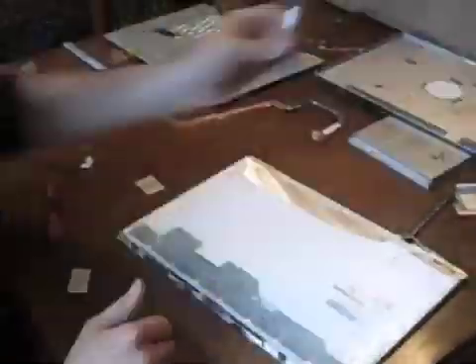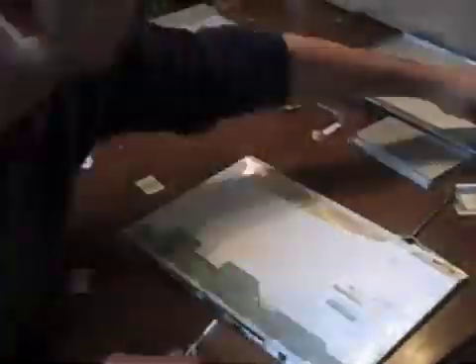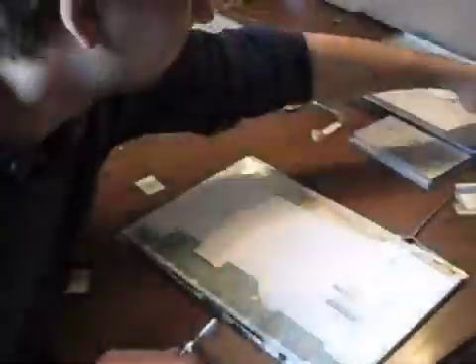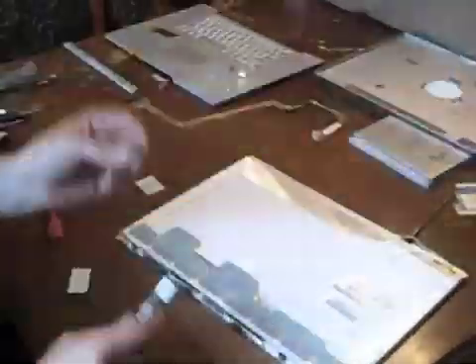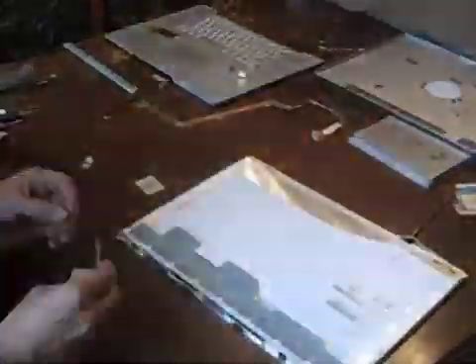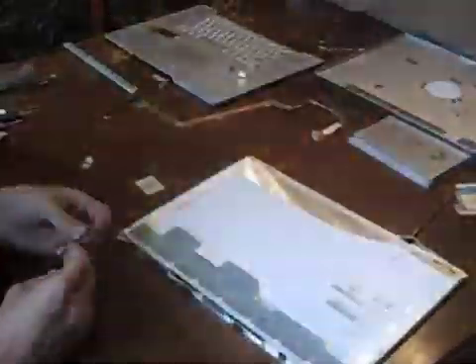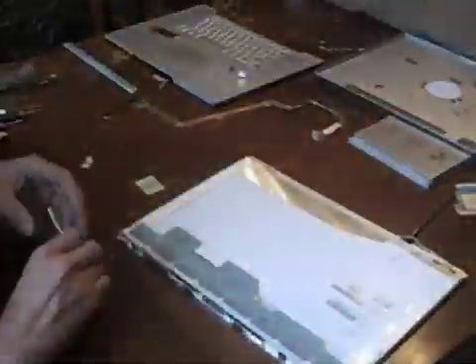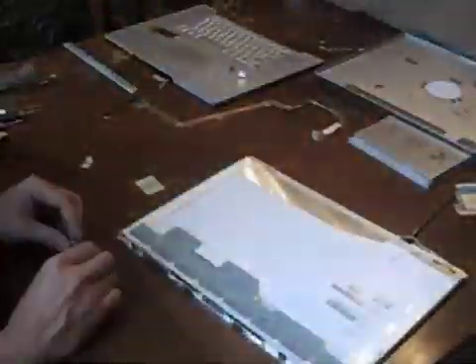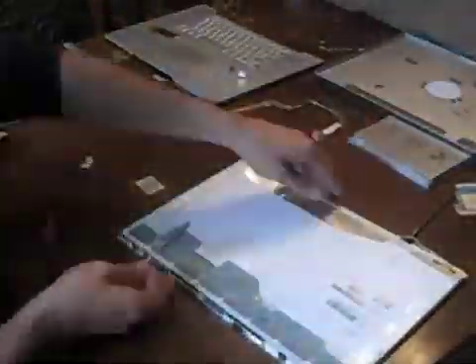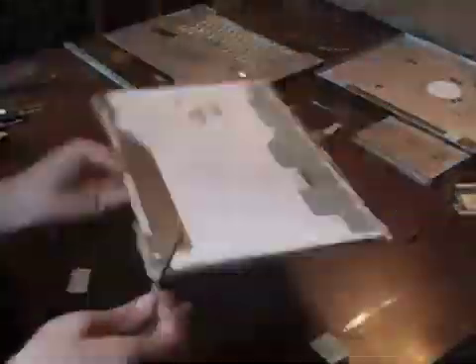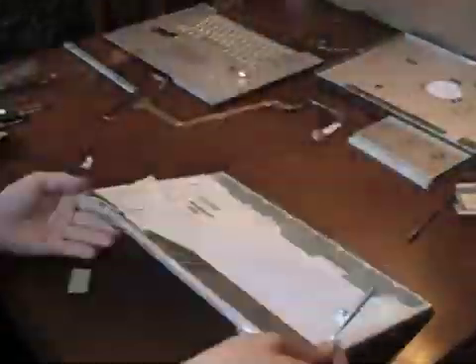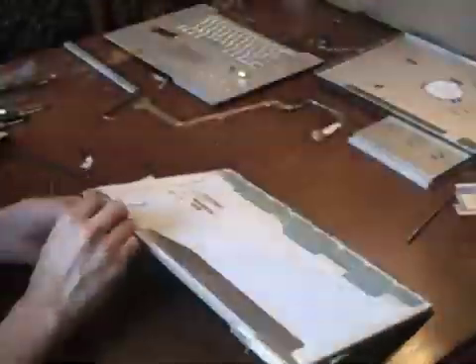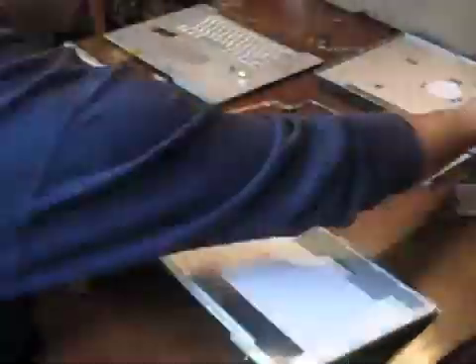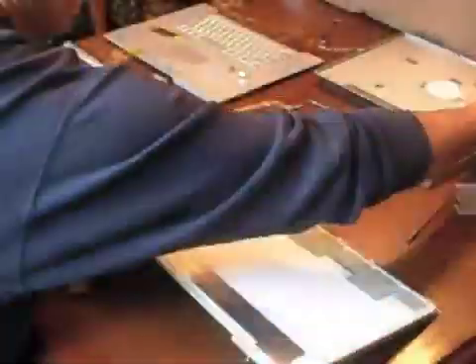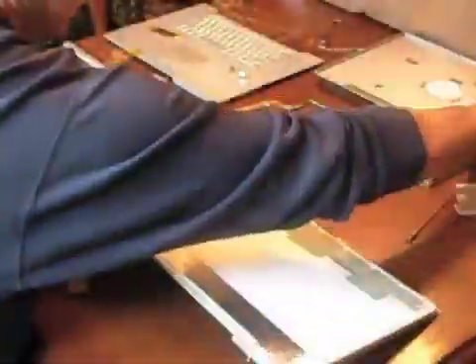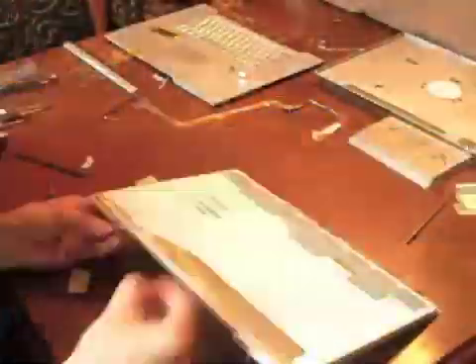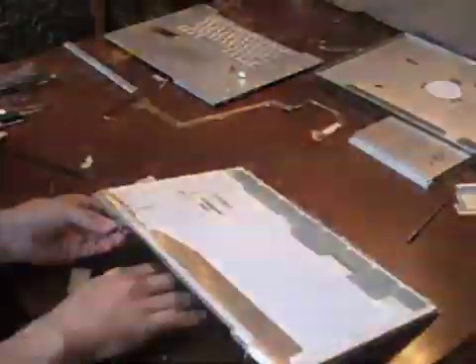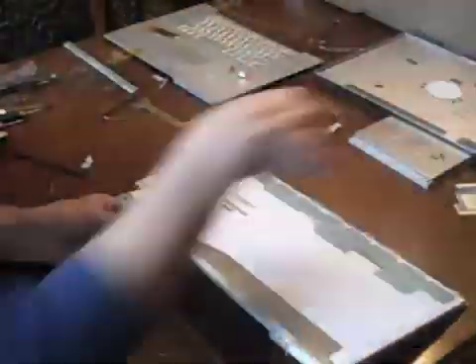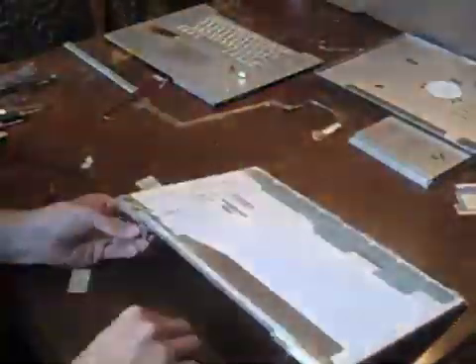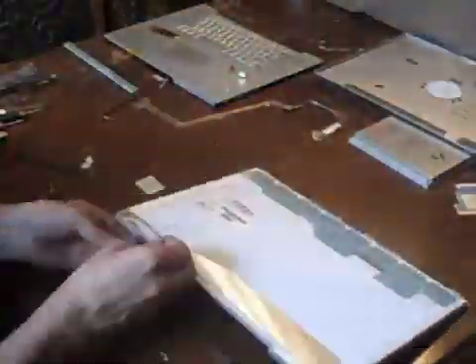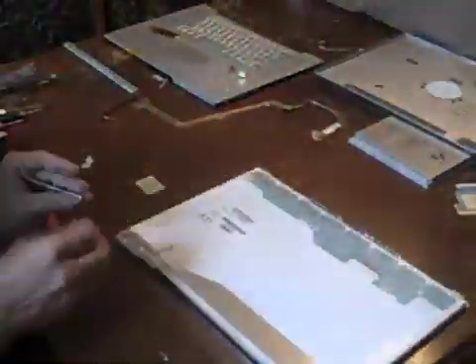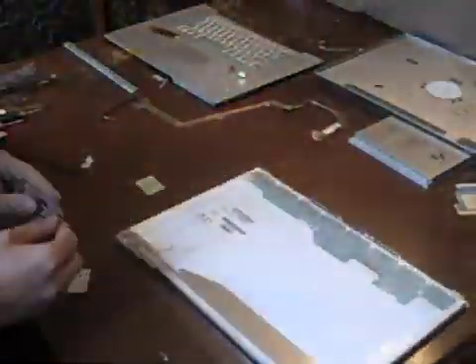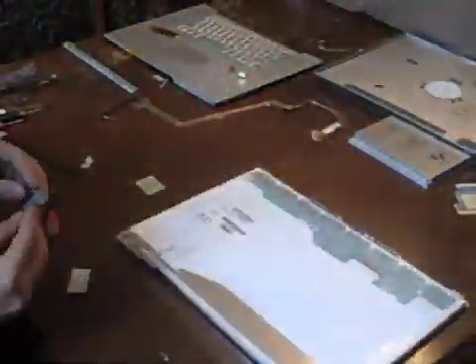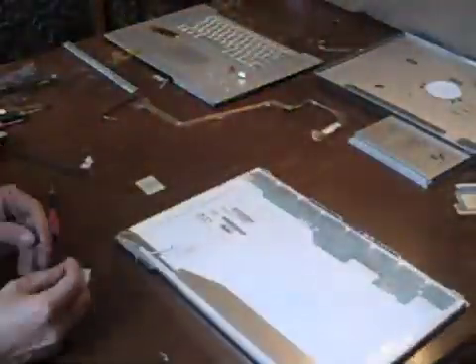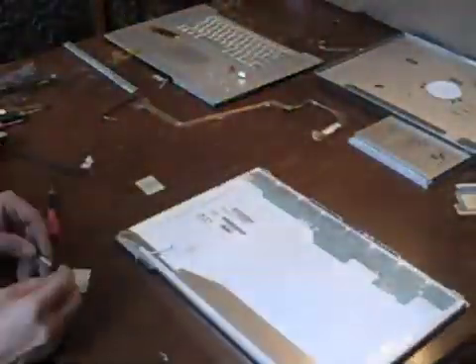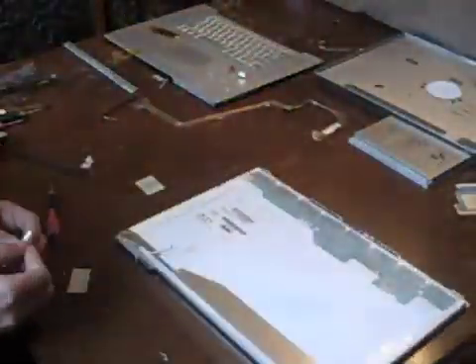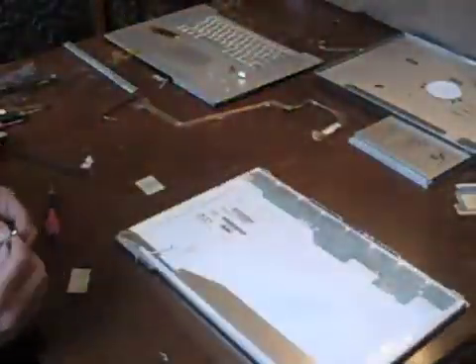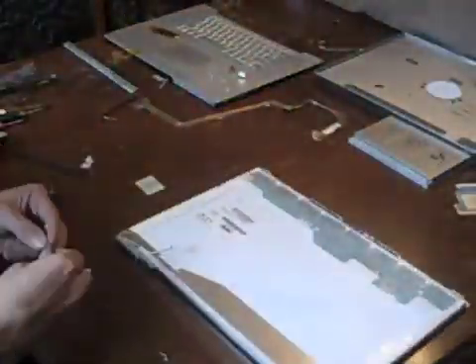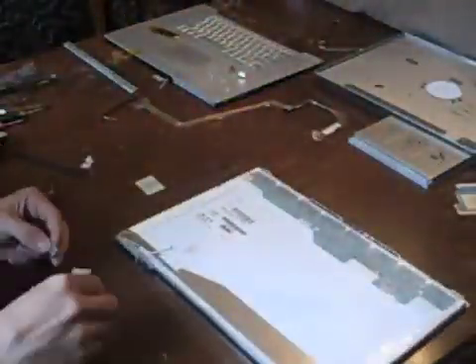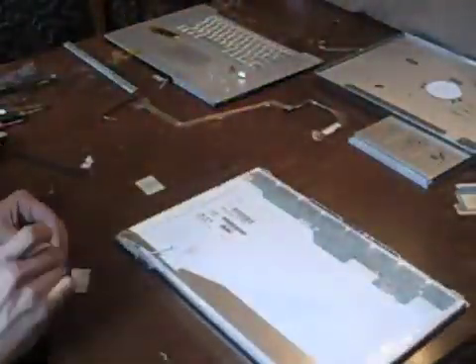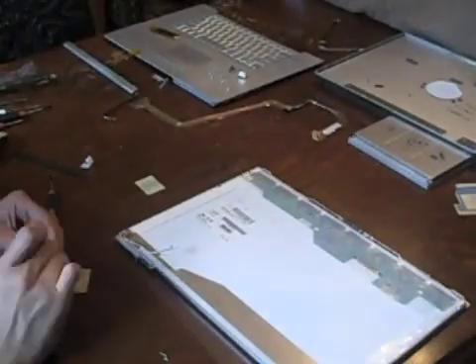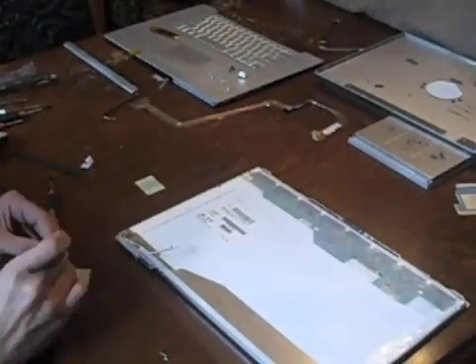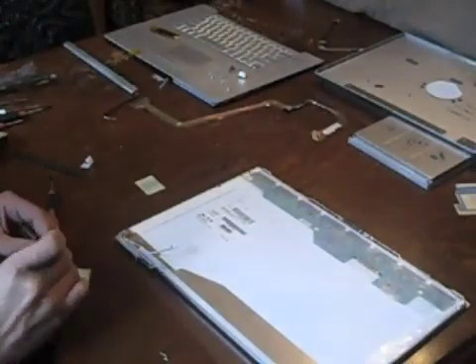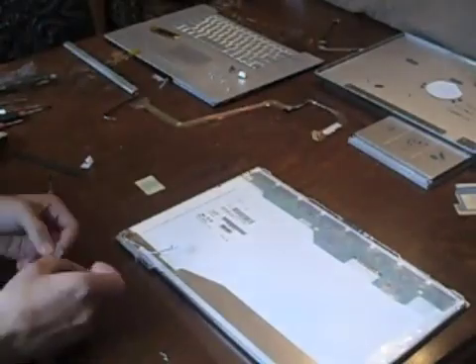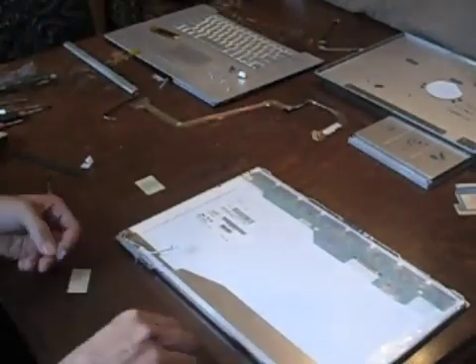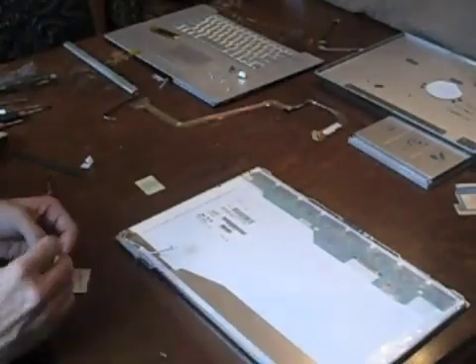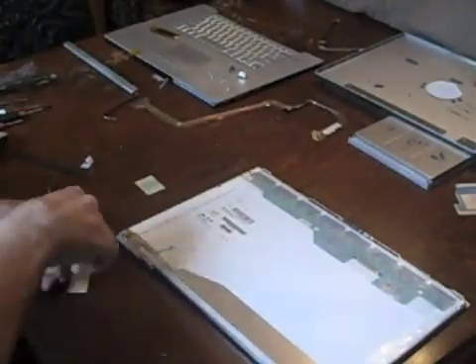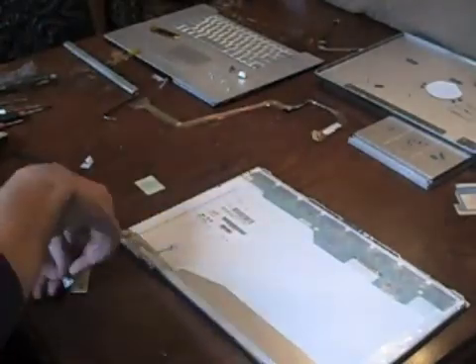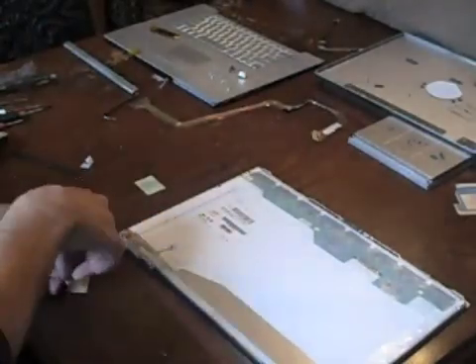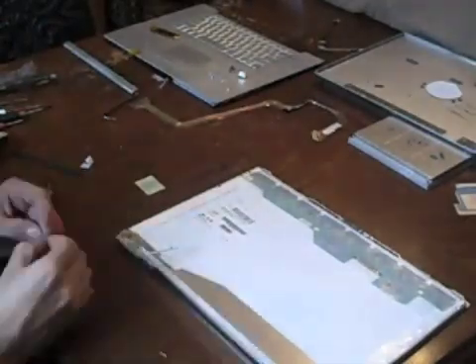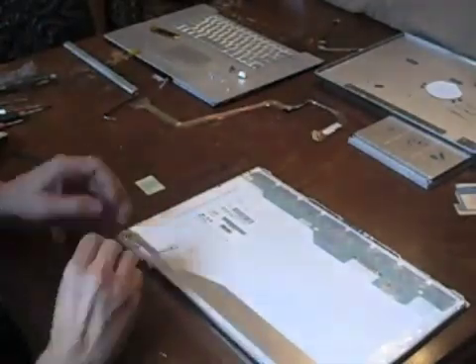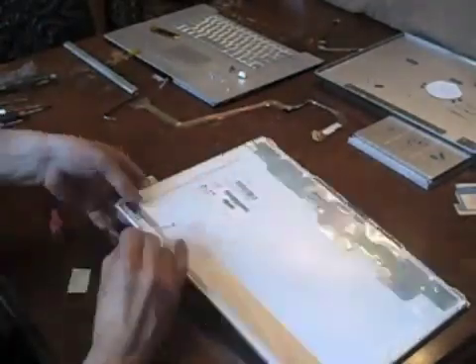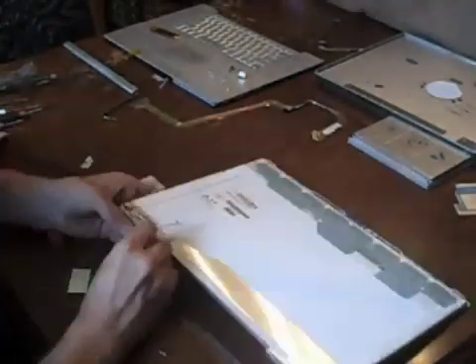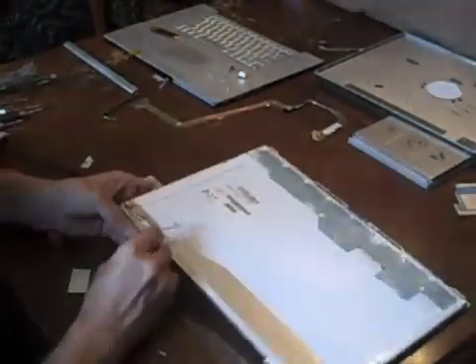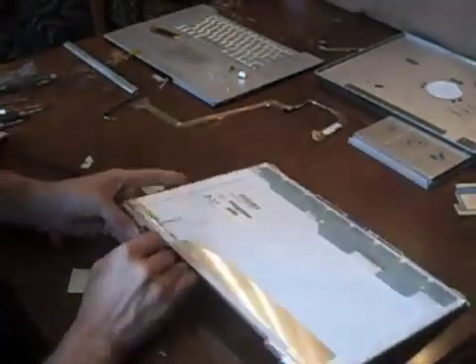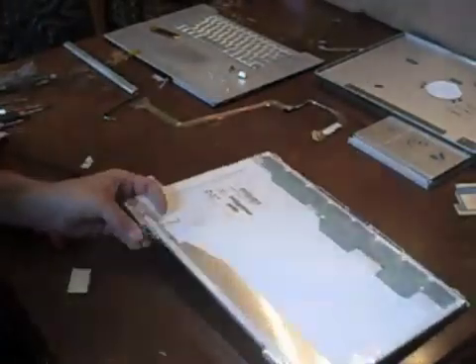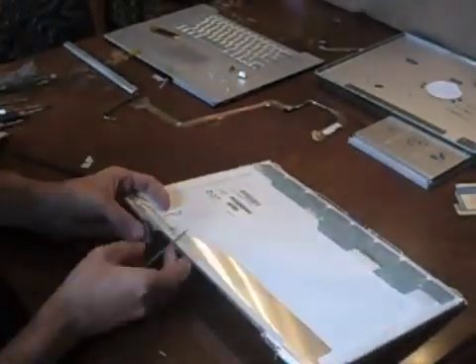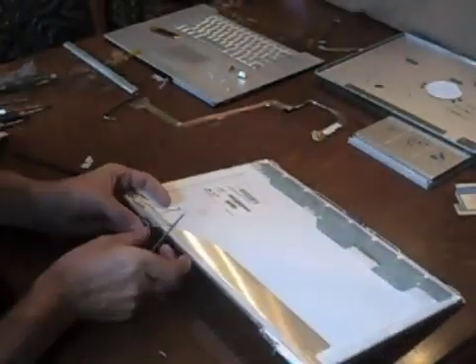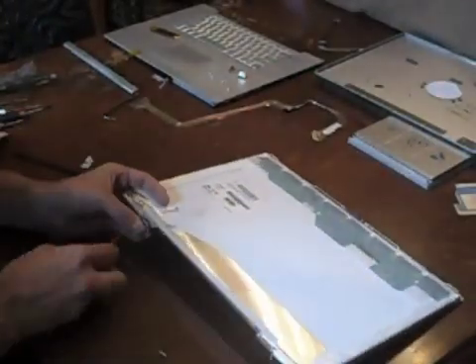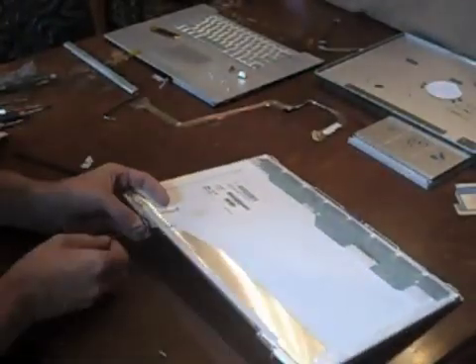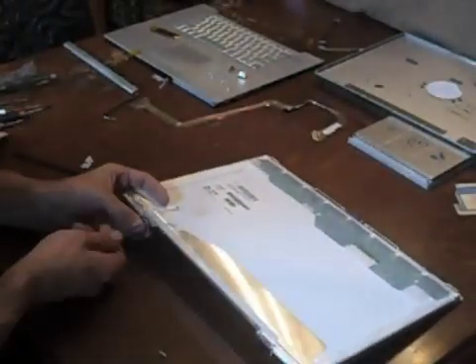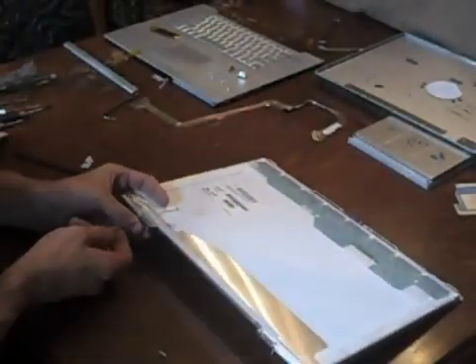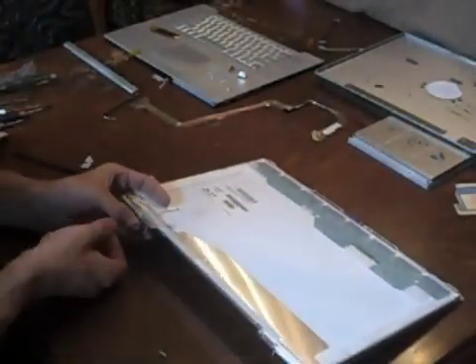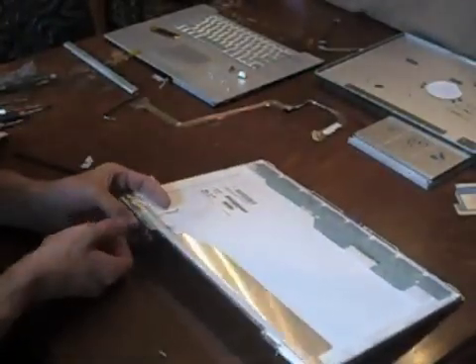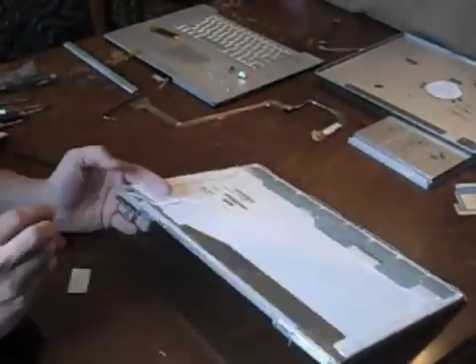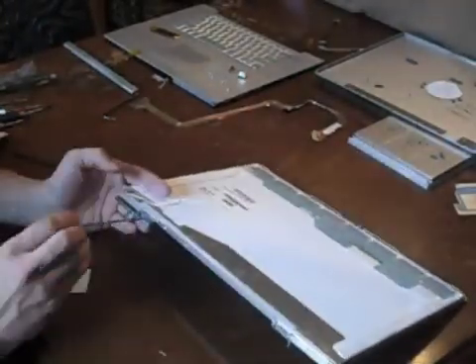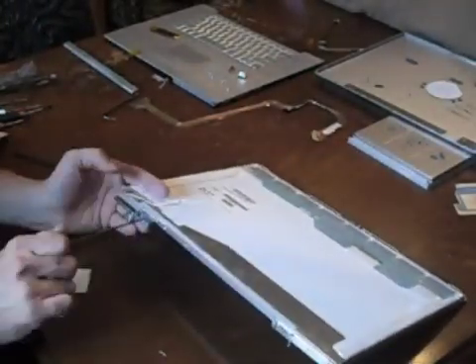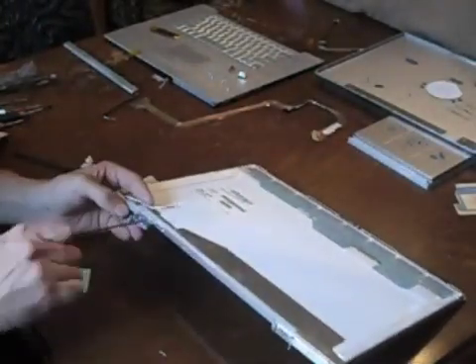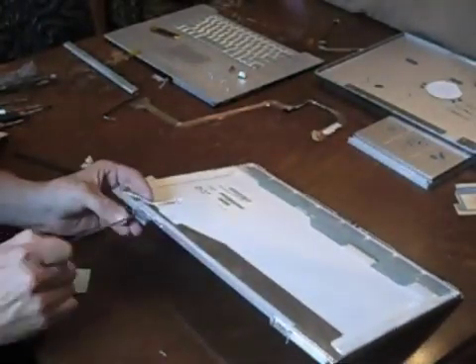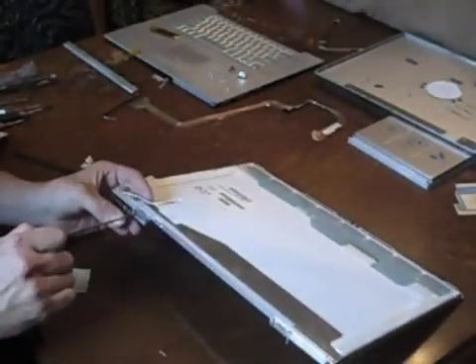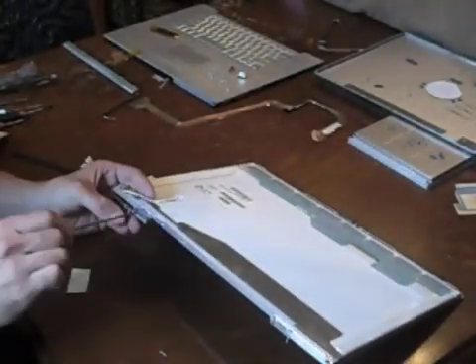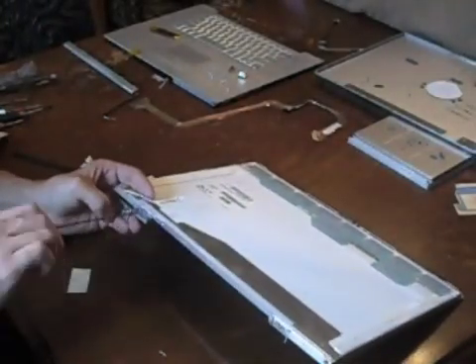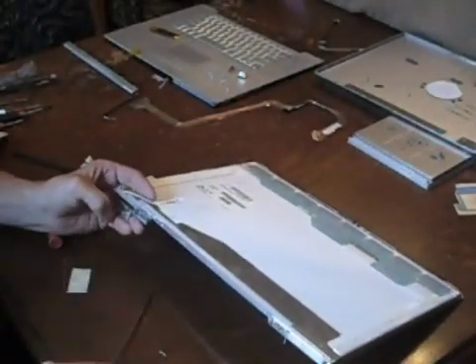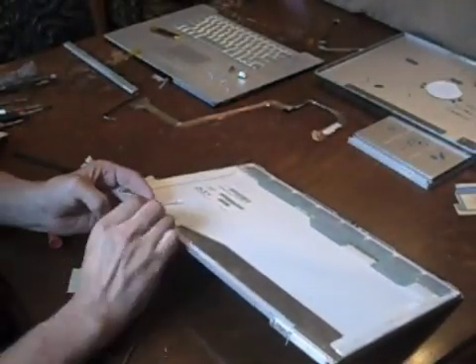Next, reattach the hinges. Be sure the metal spacer is placed between the hinge and the bezel.